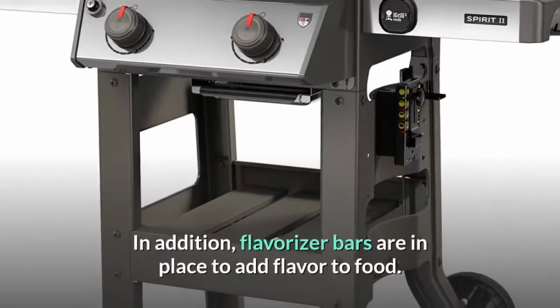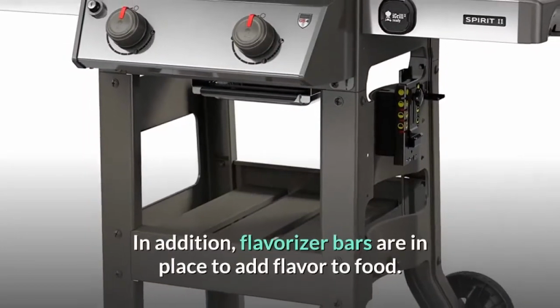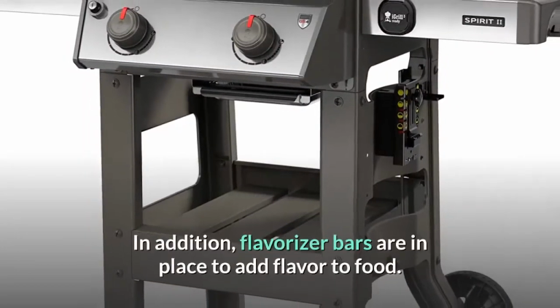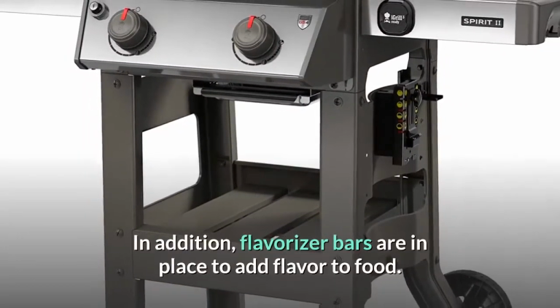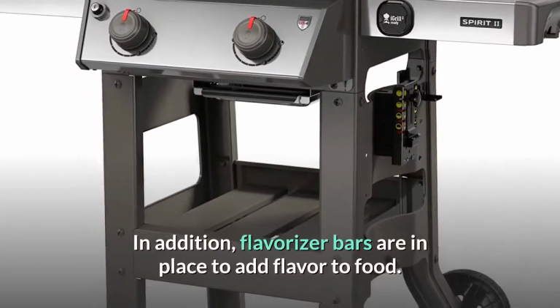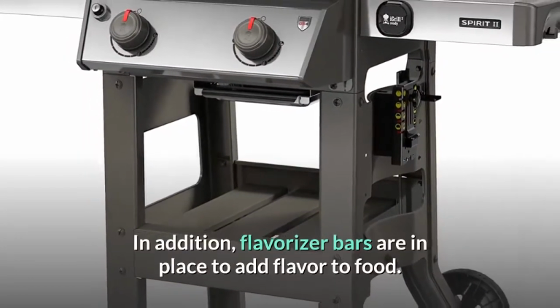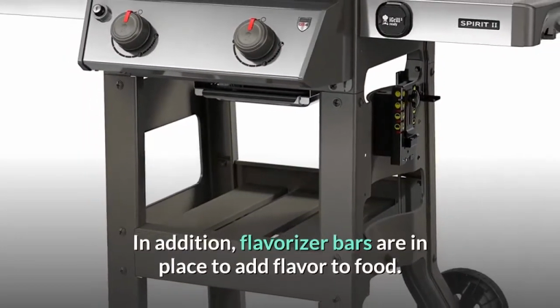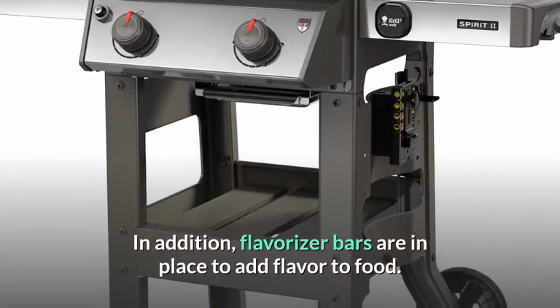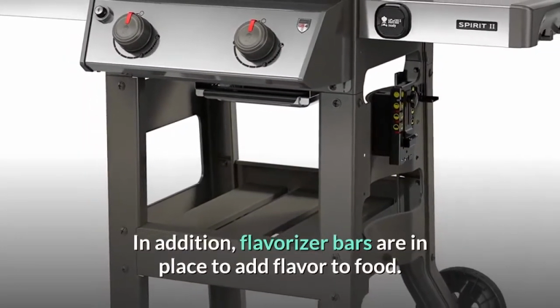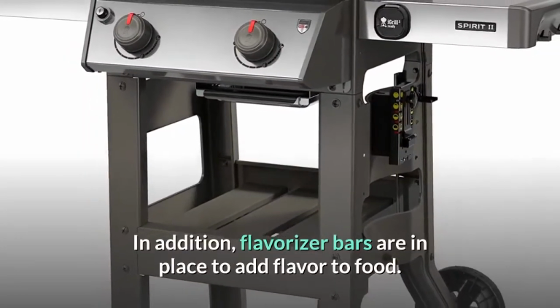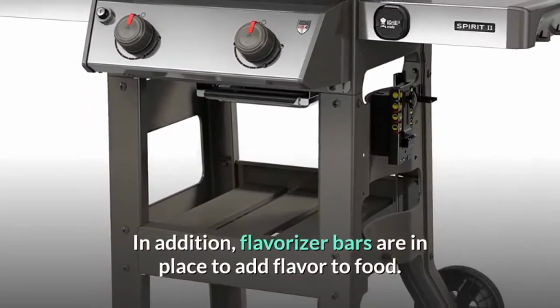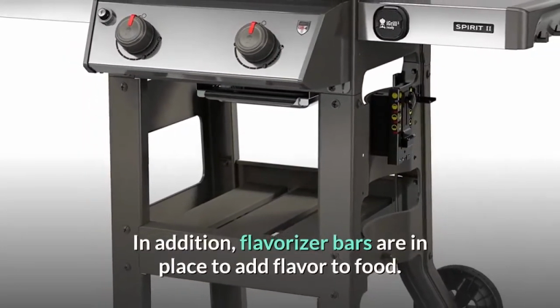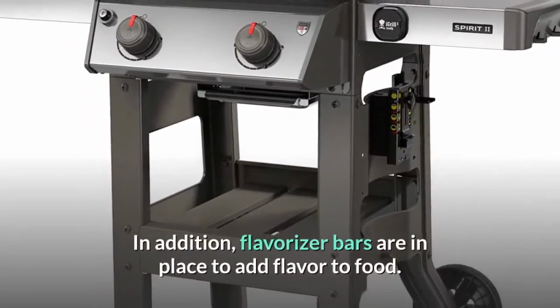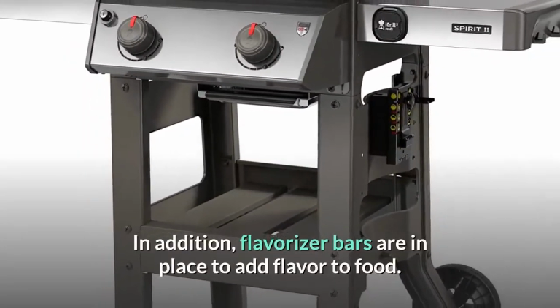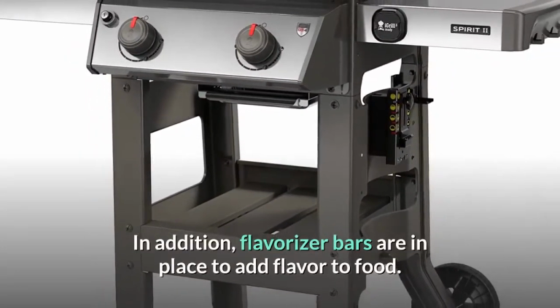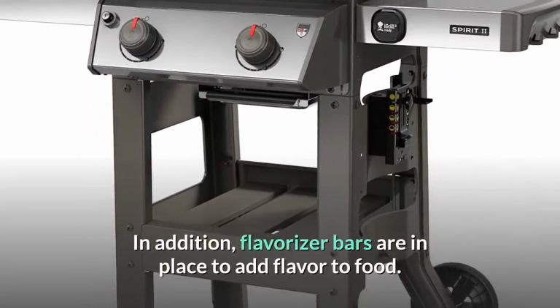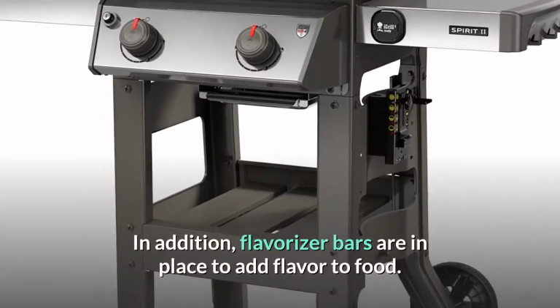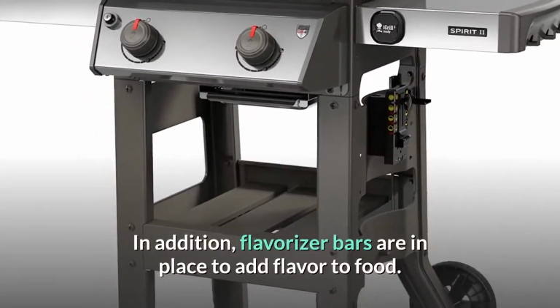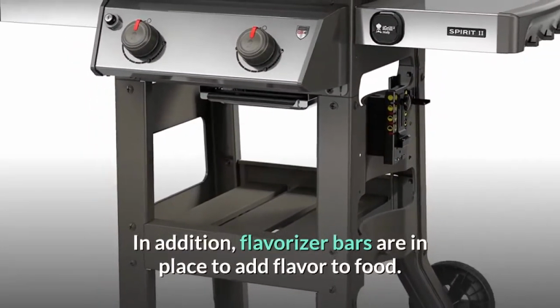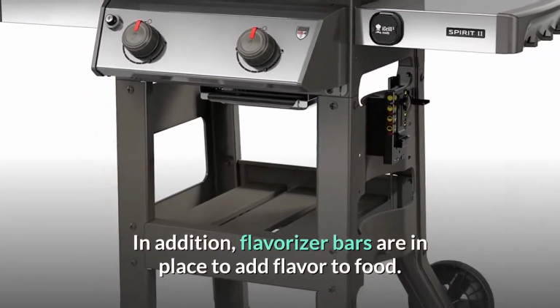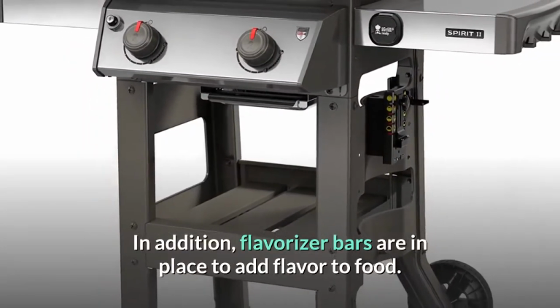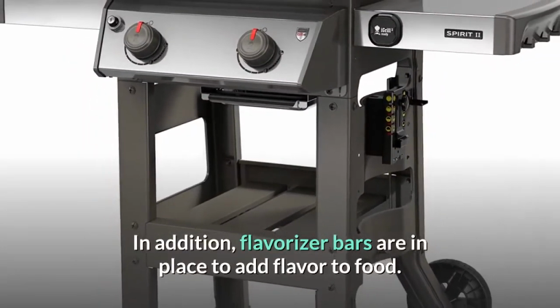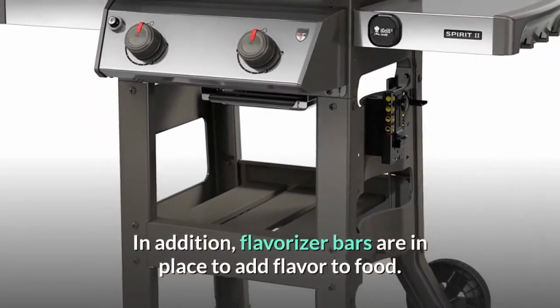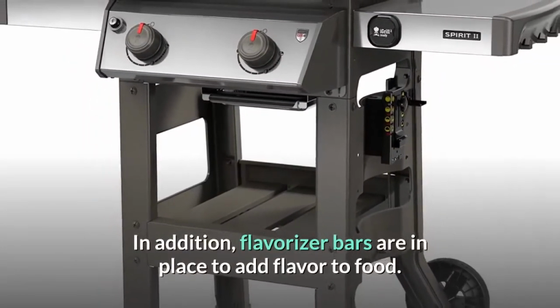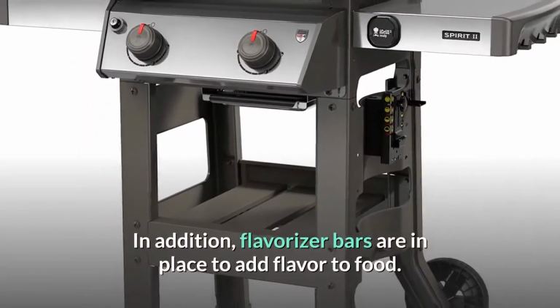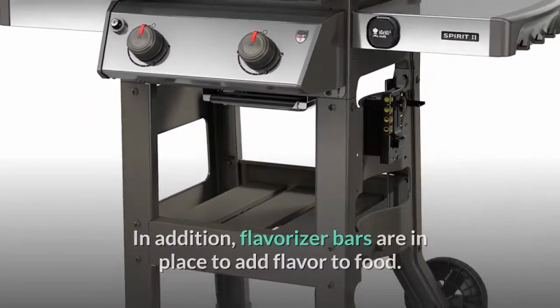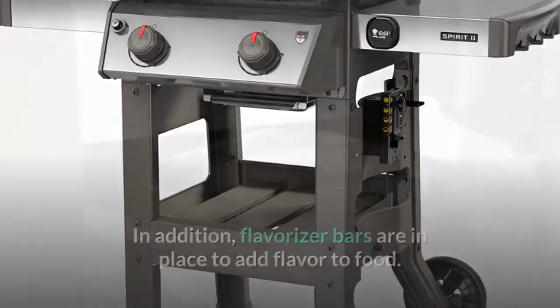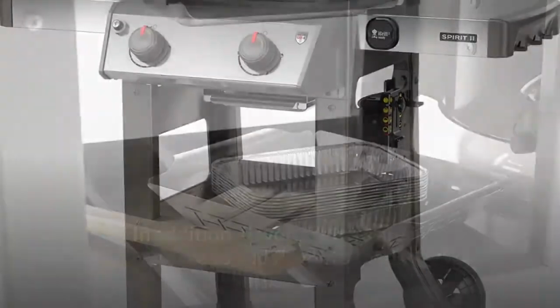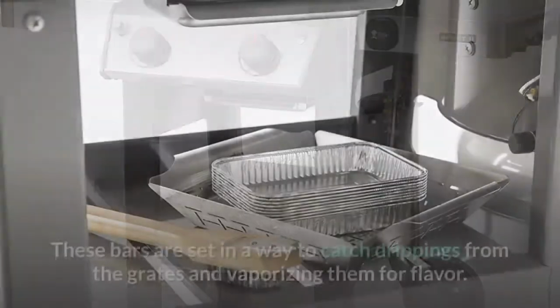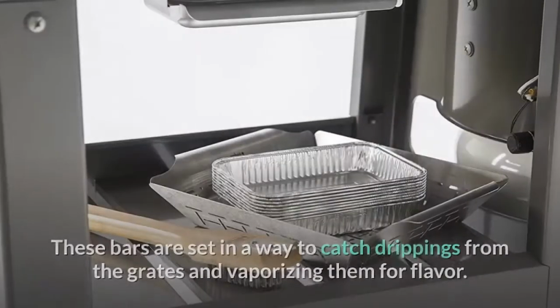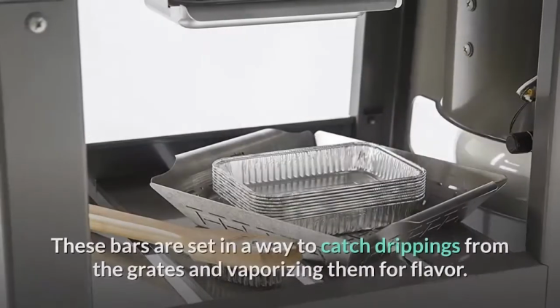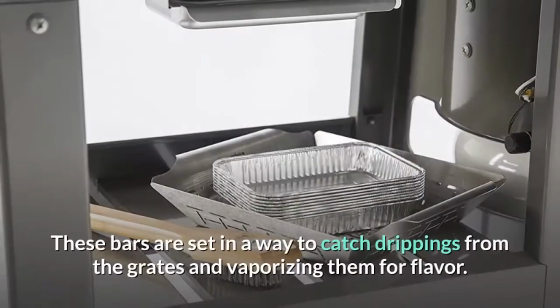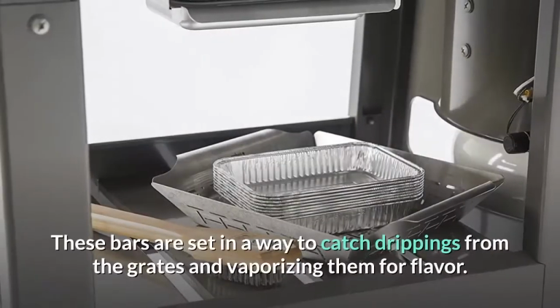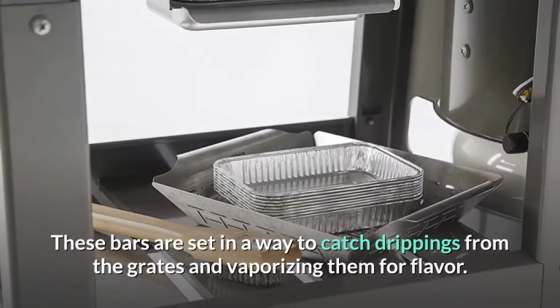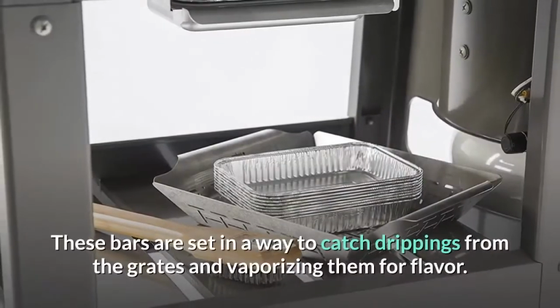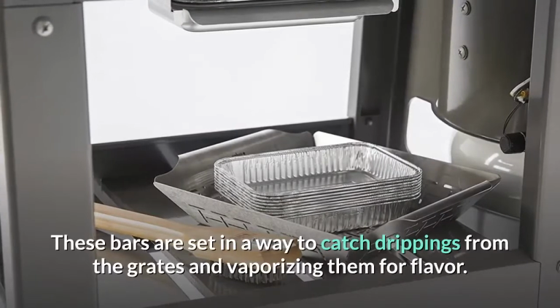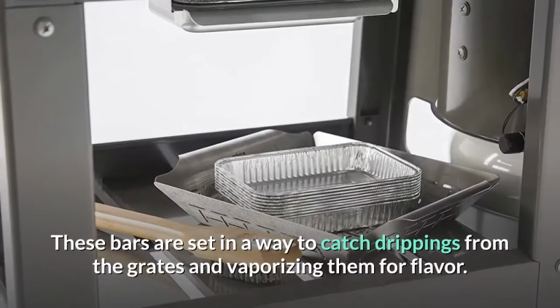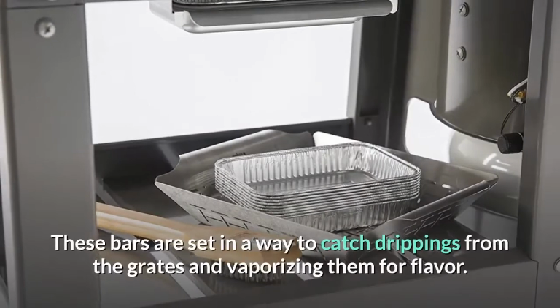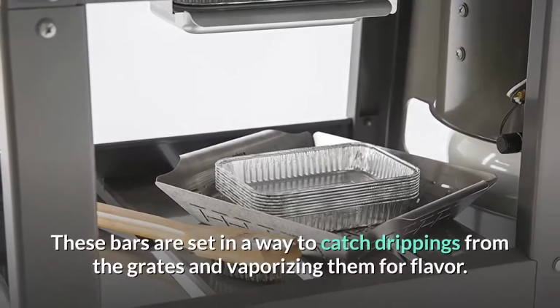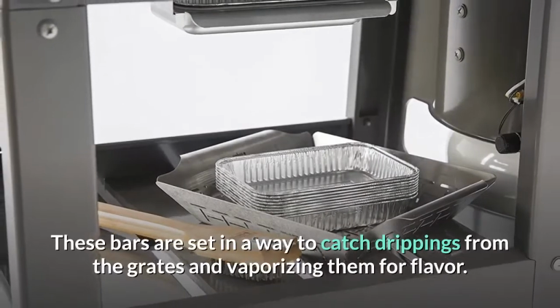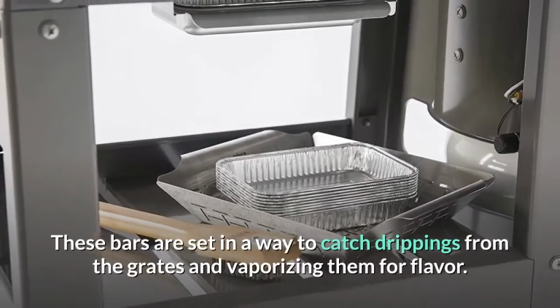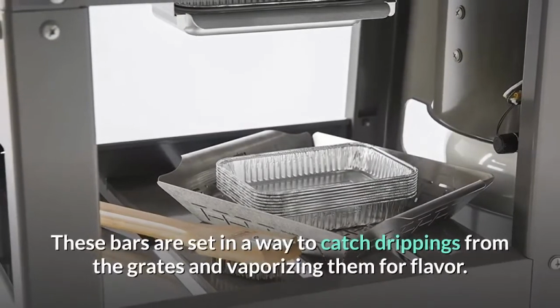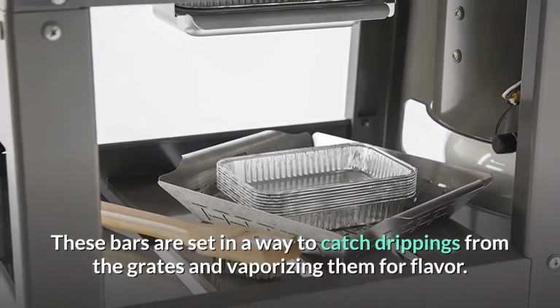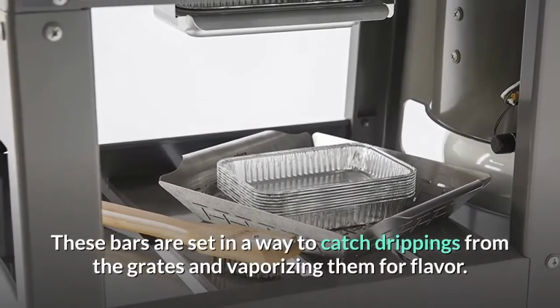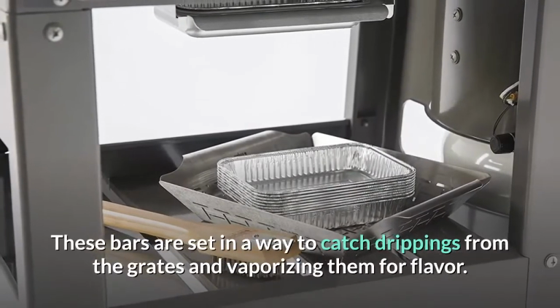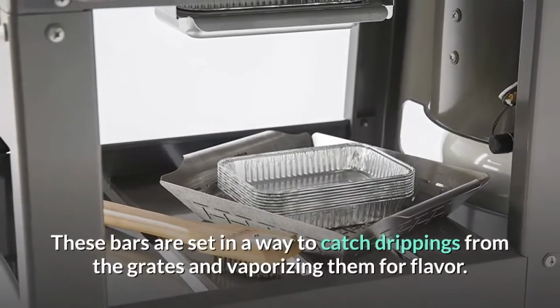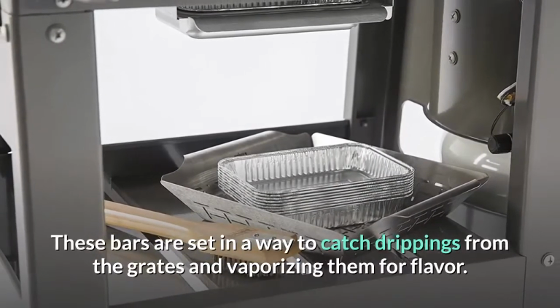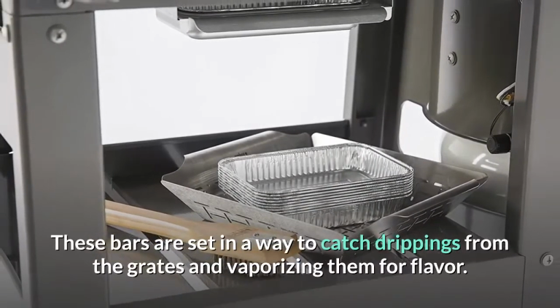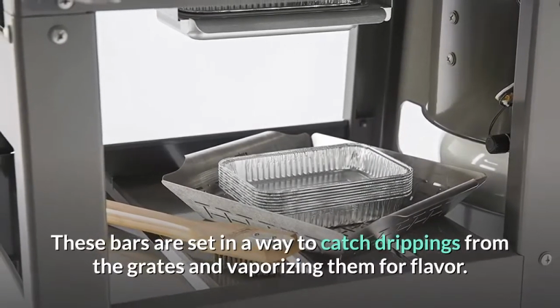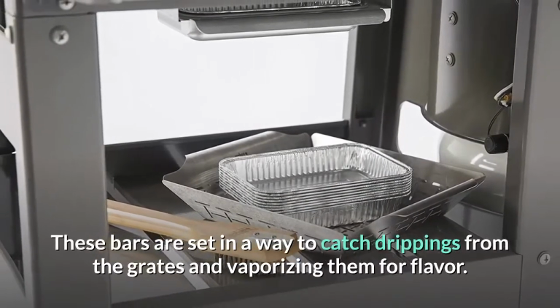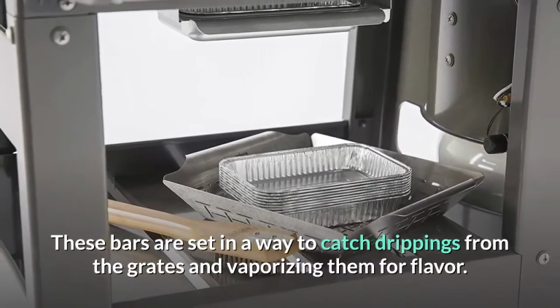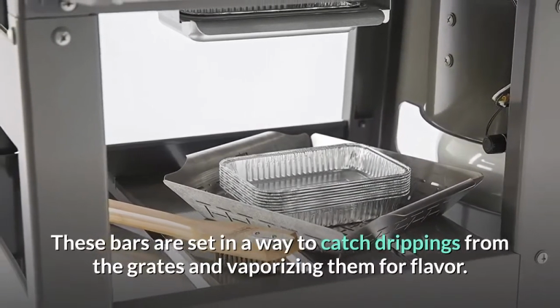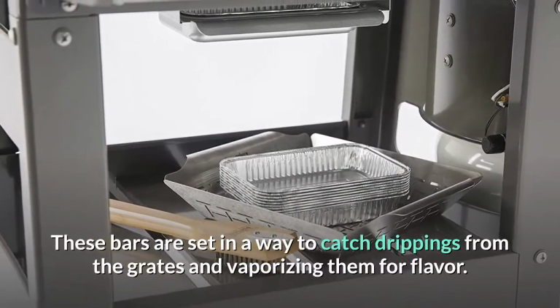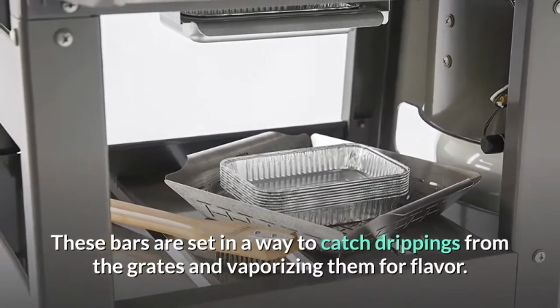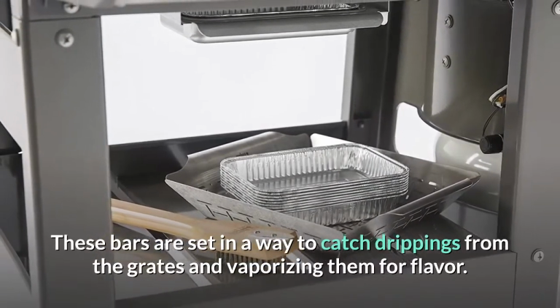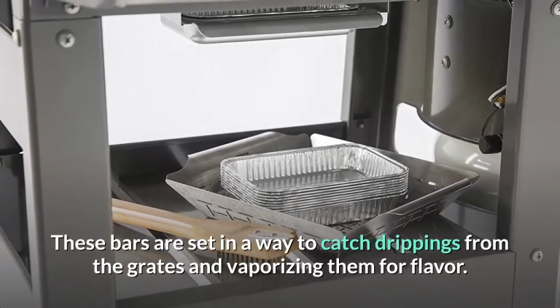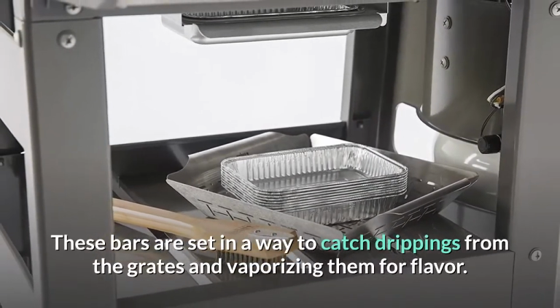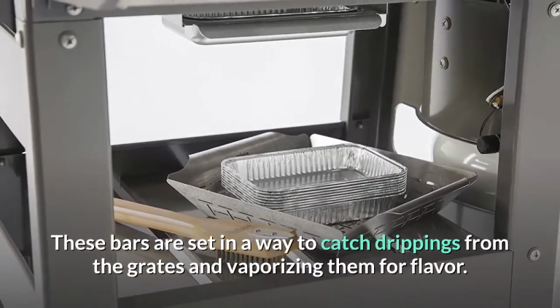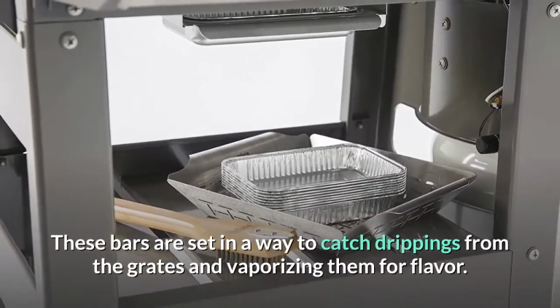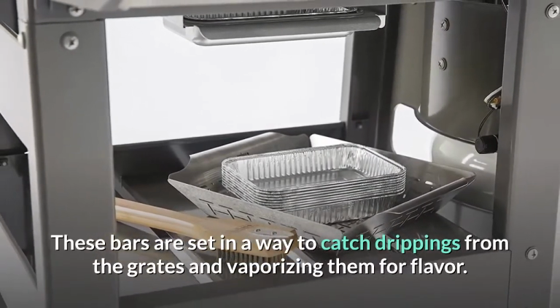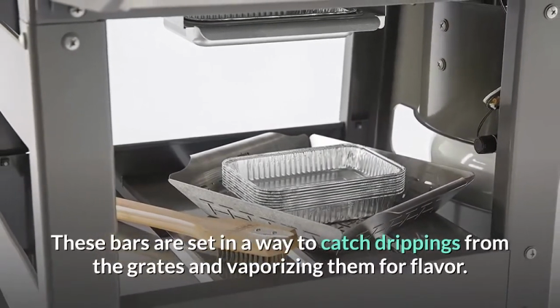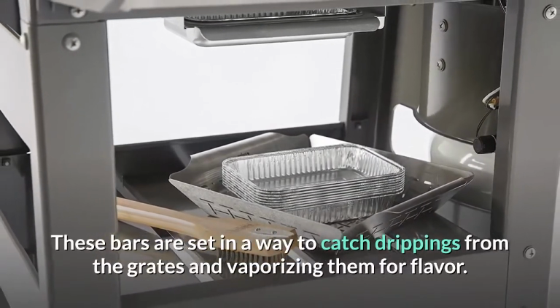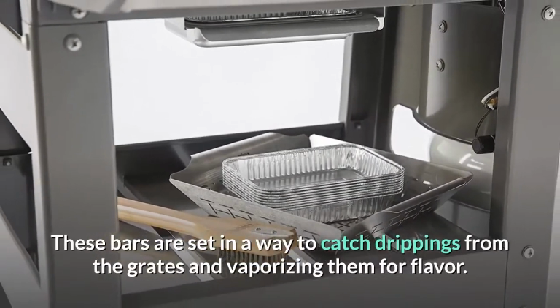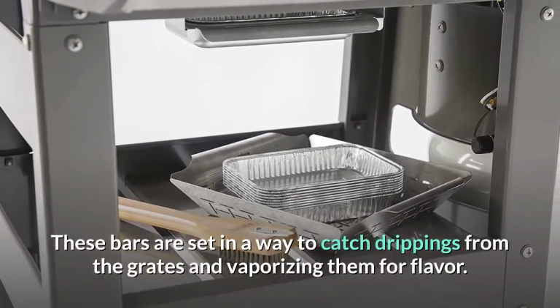Flavorizer bars are in place to add flavor to food. These bars are set in a way to catch drippings from the grates and vaporize them for flavor.